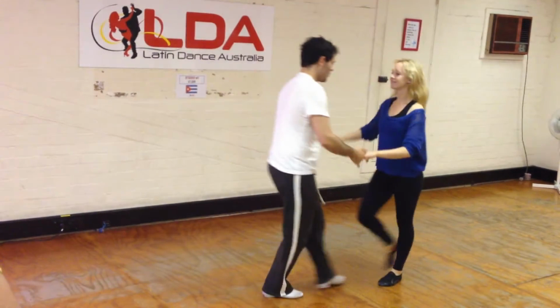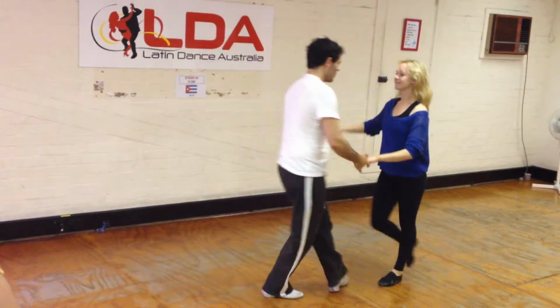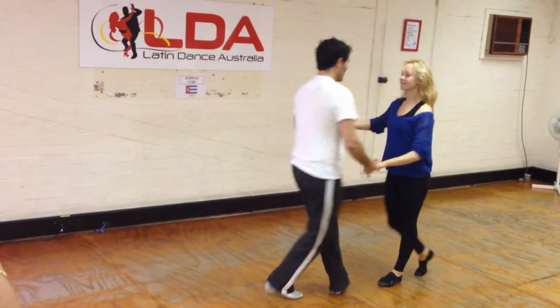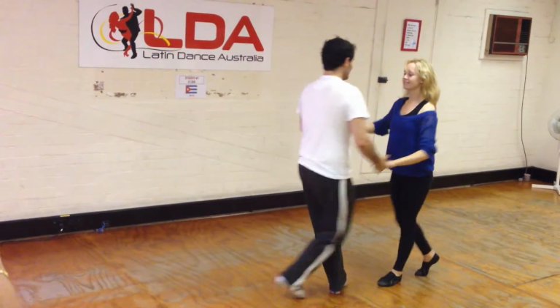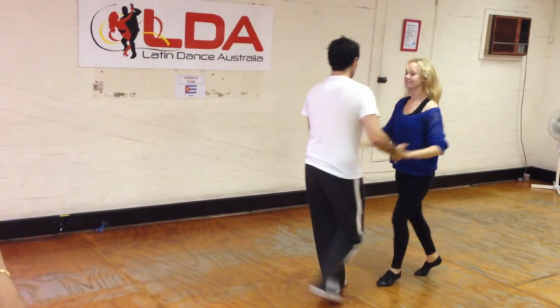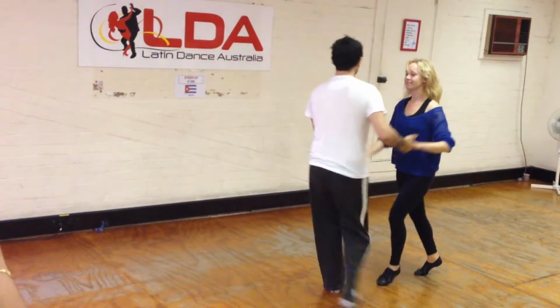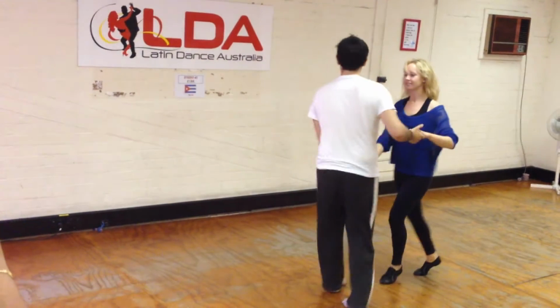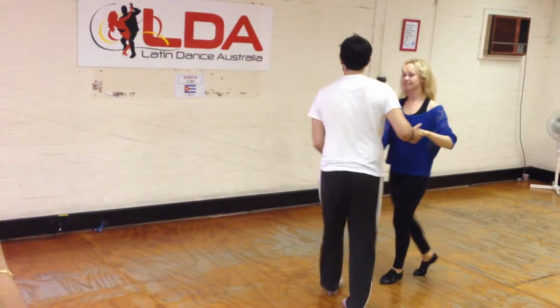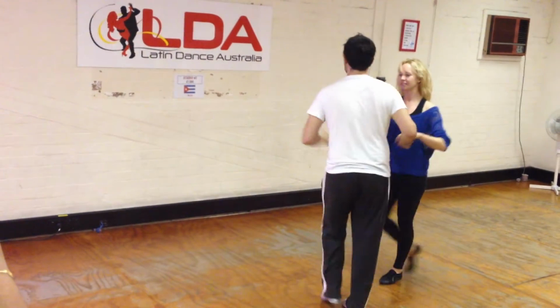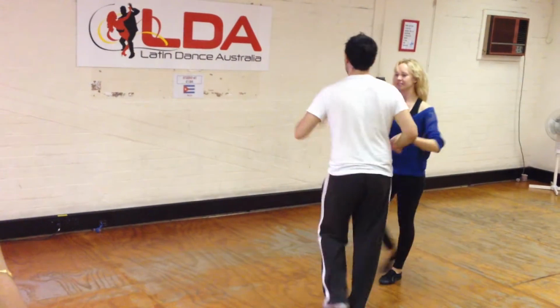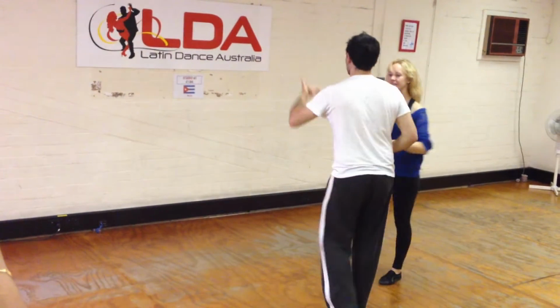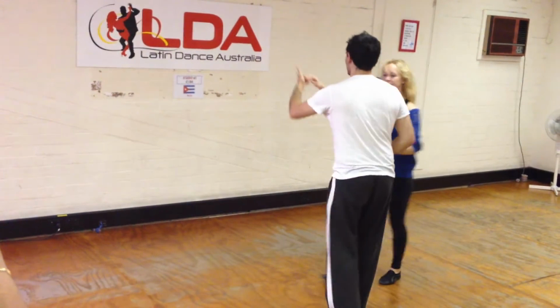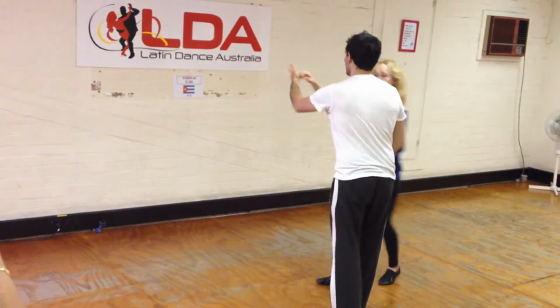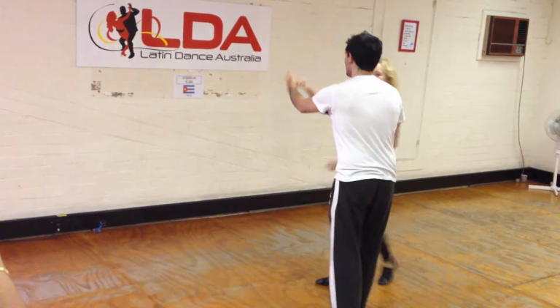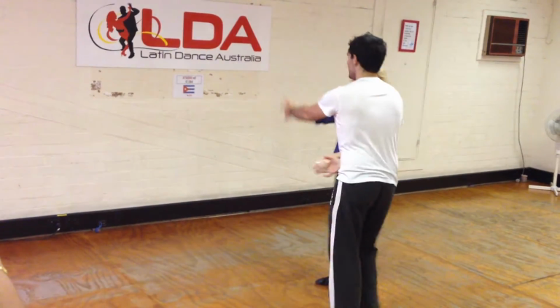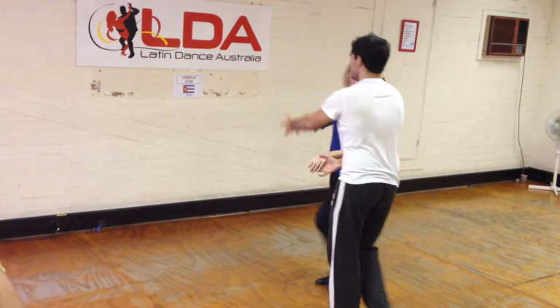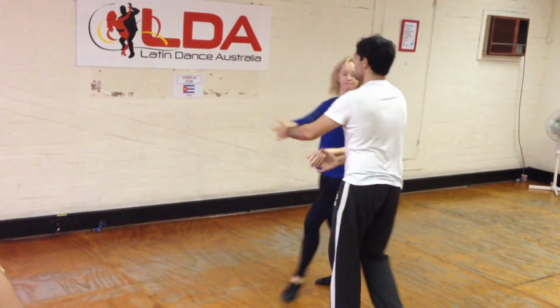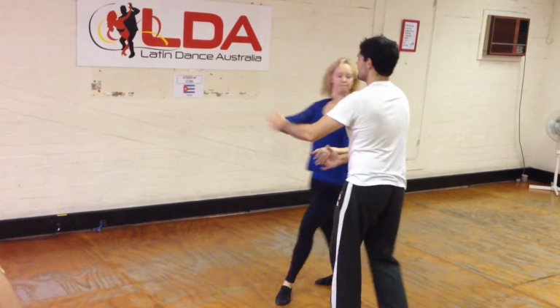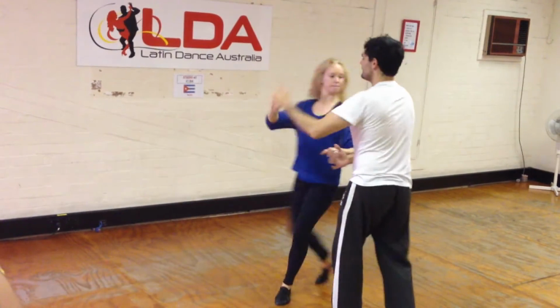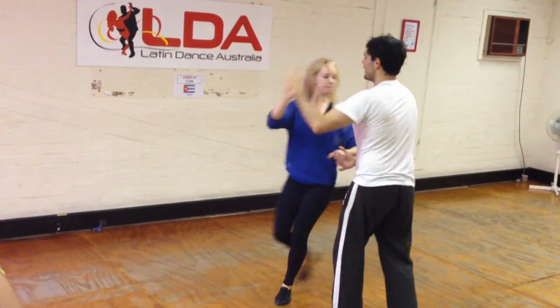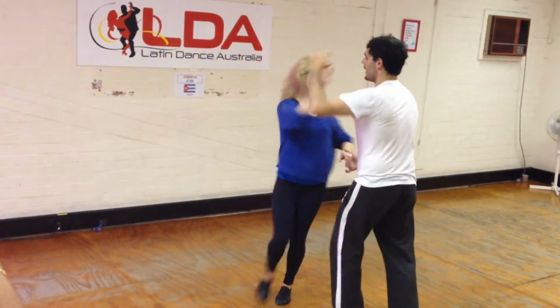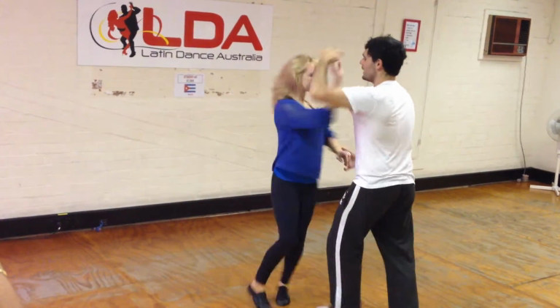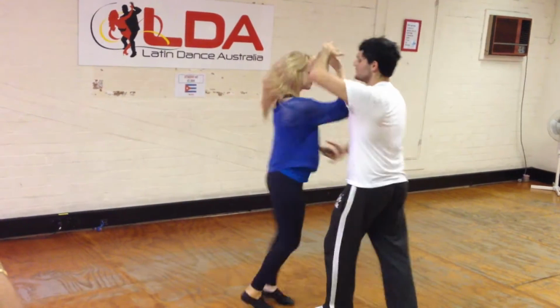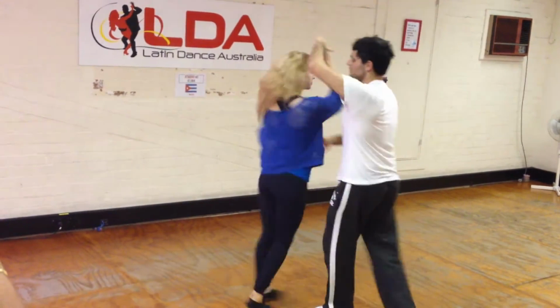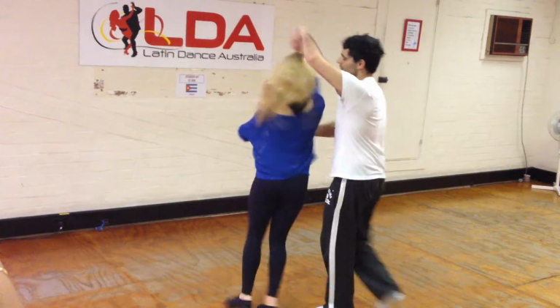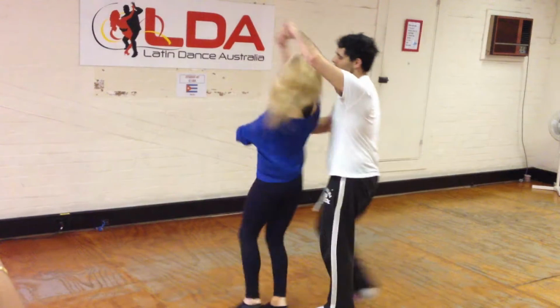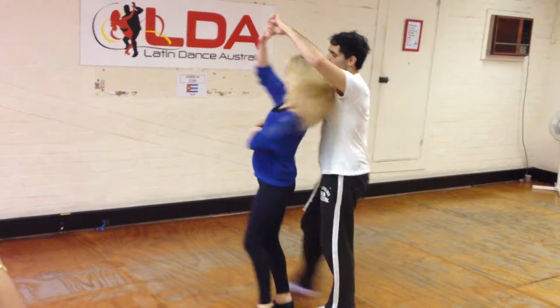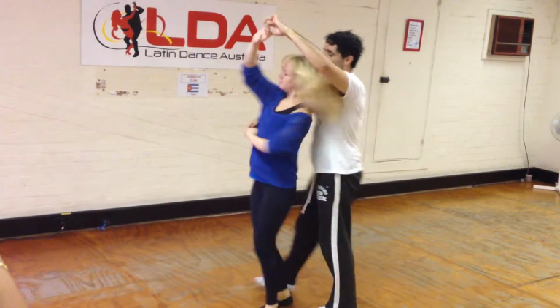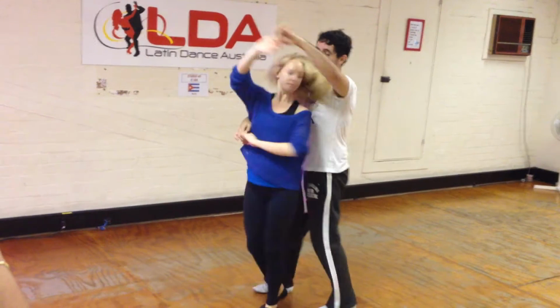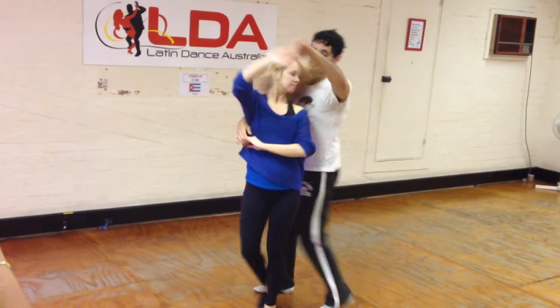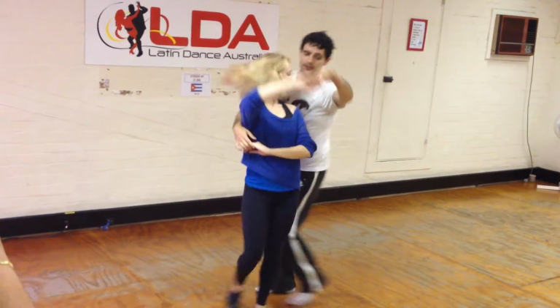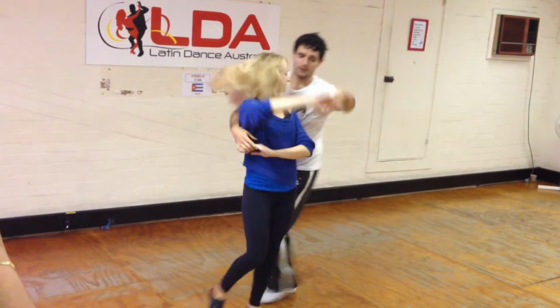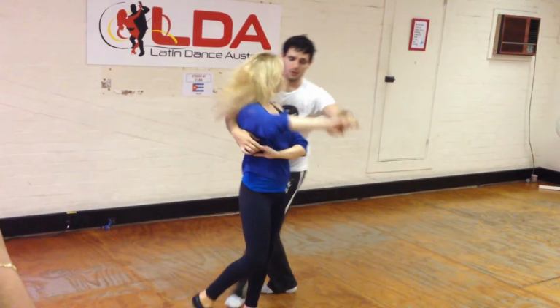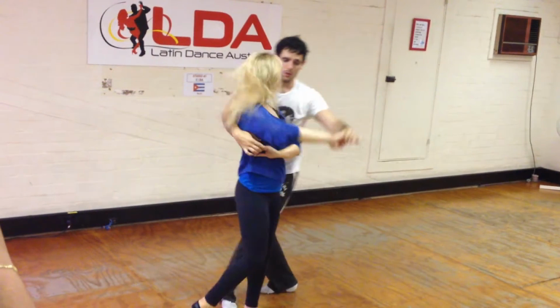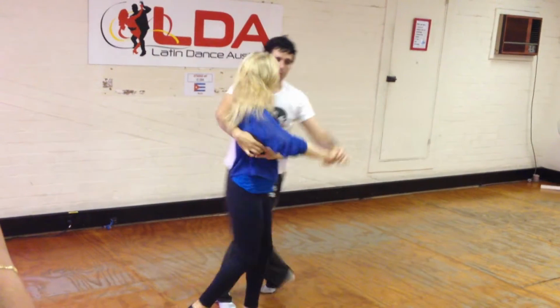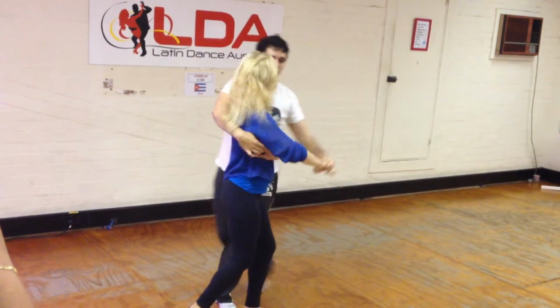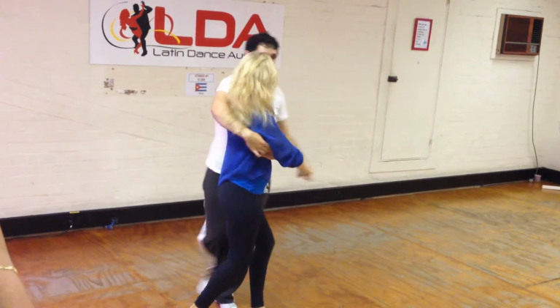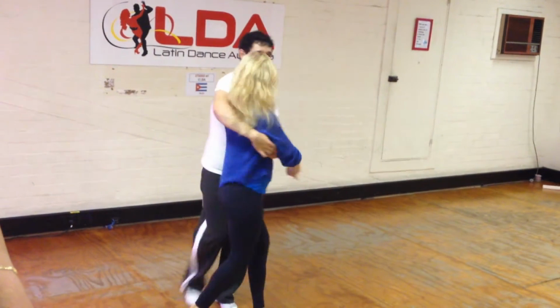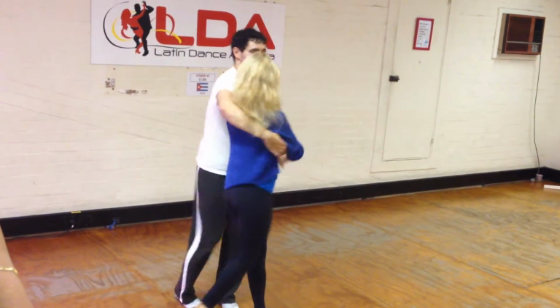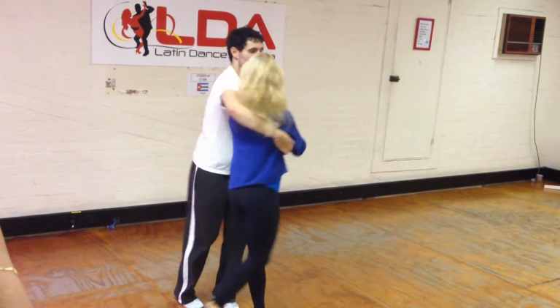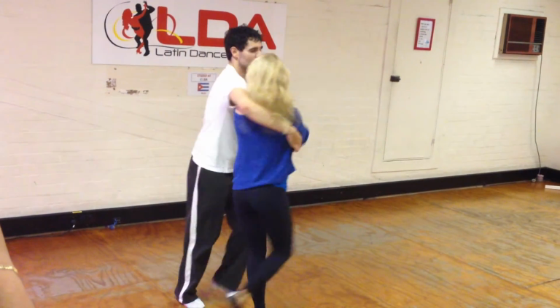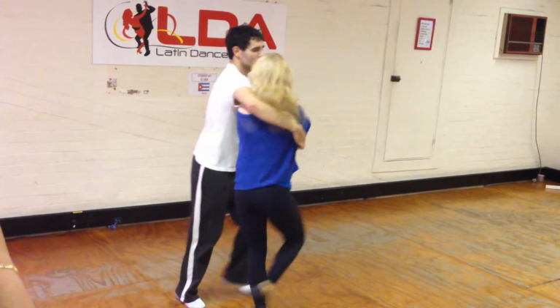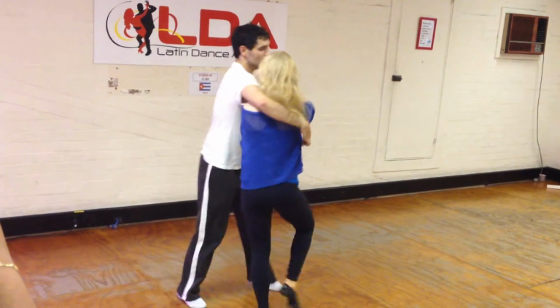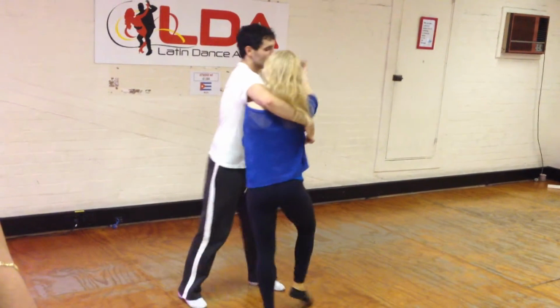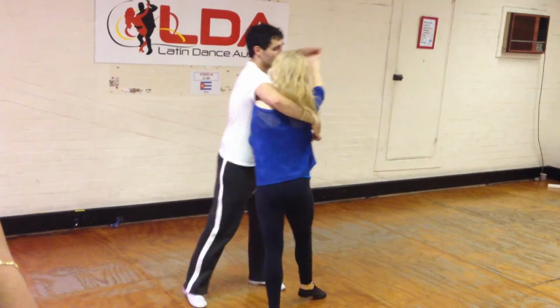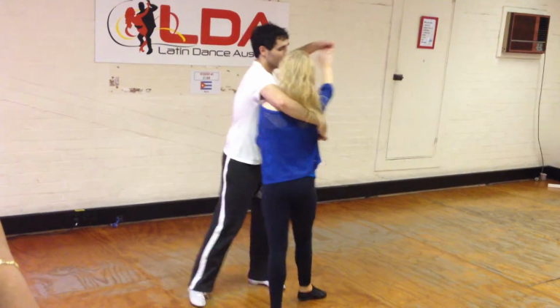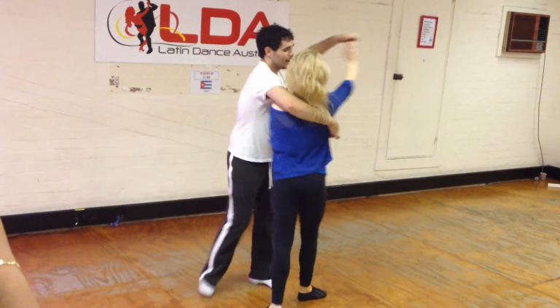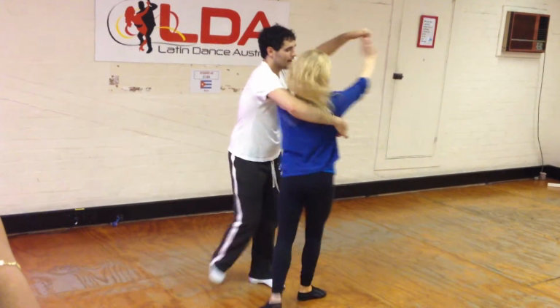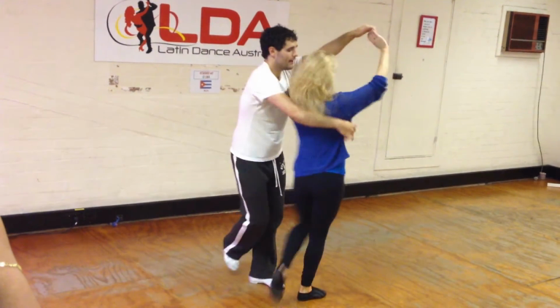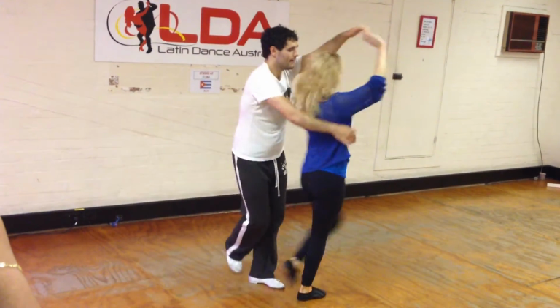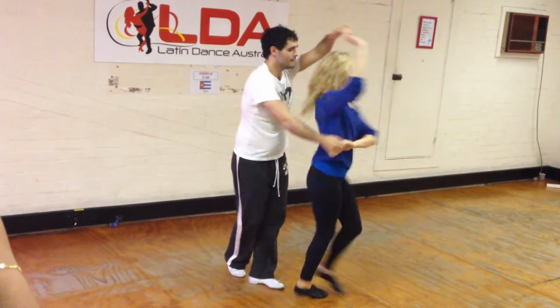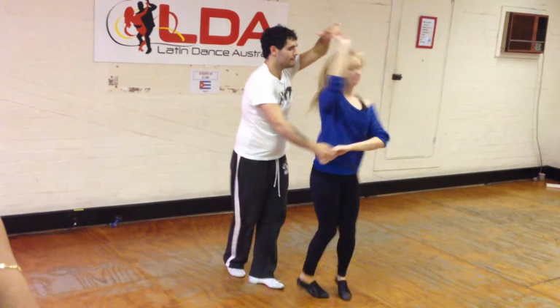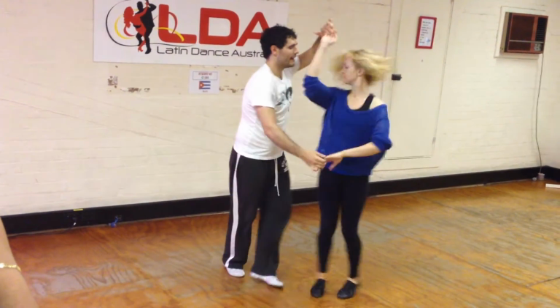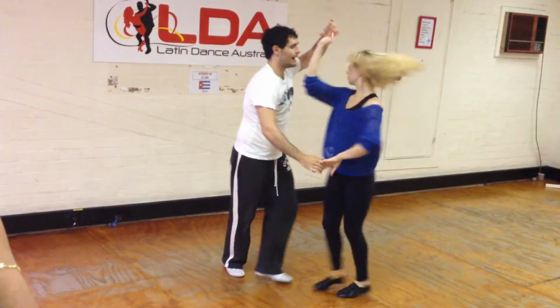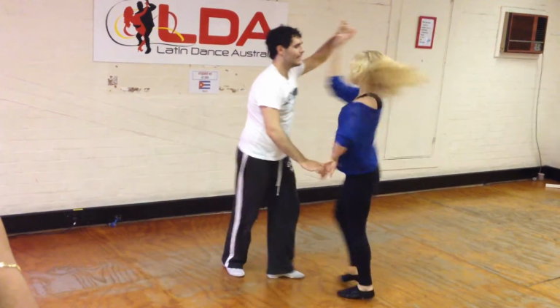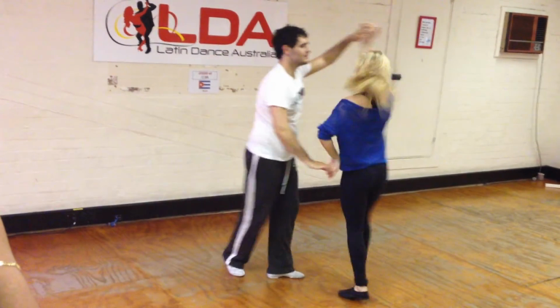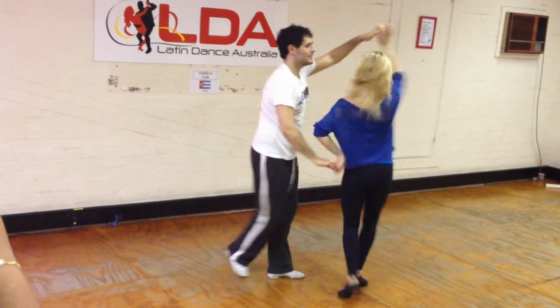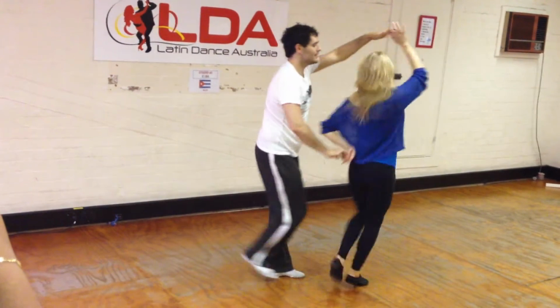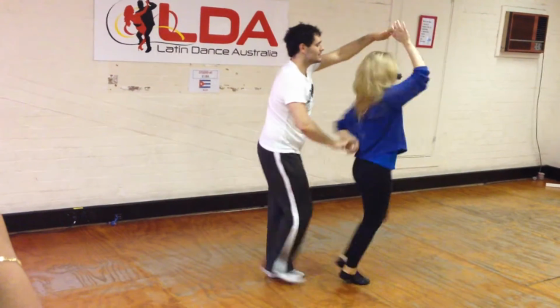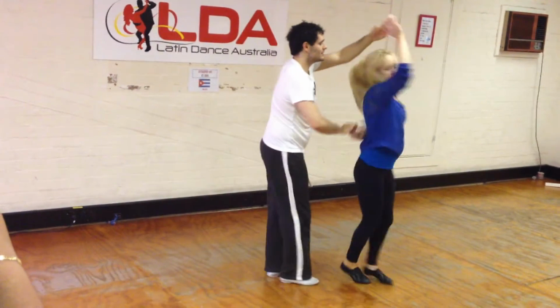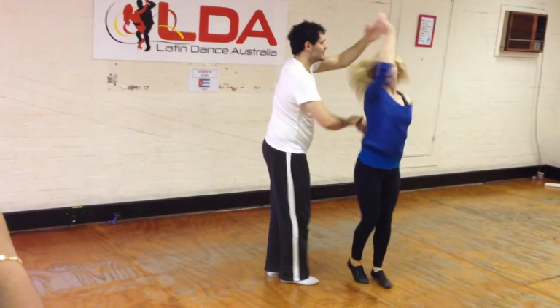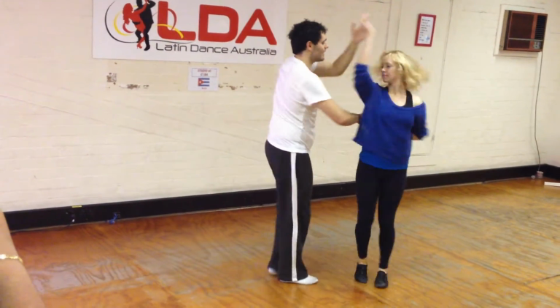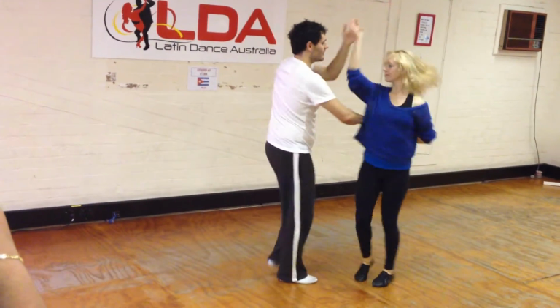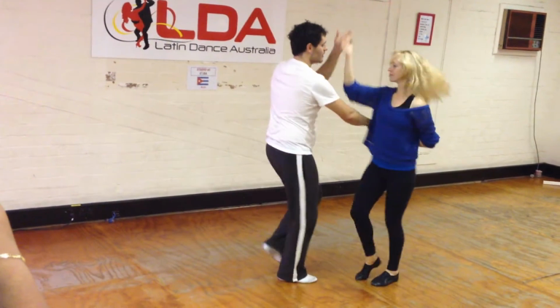One, two, three, five, six, seven. One, two, three, five, six, seven.